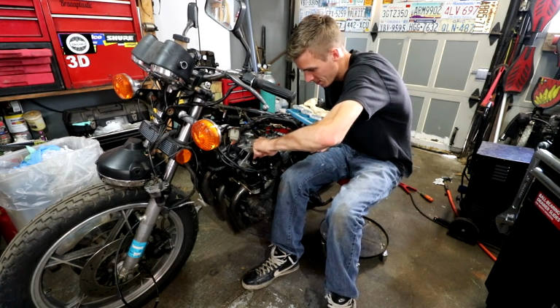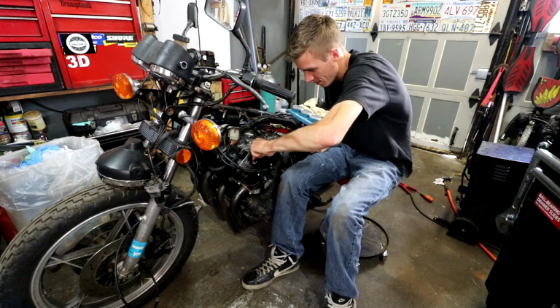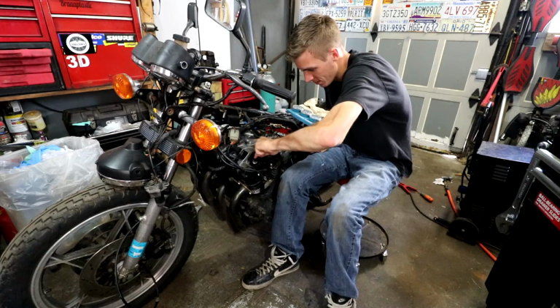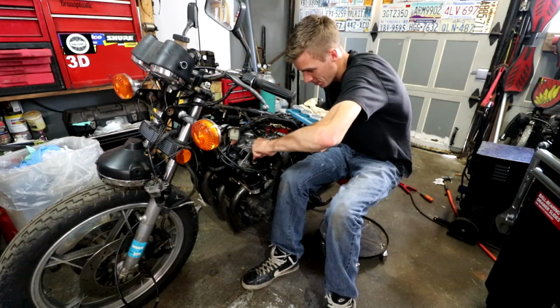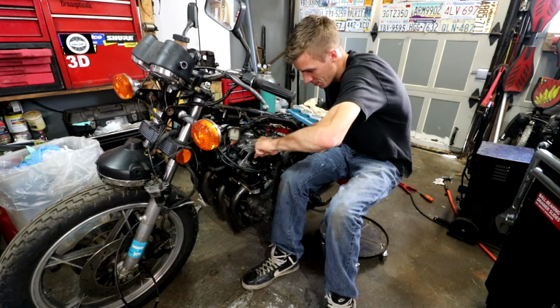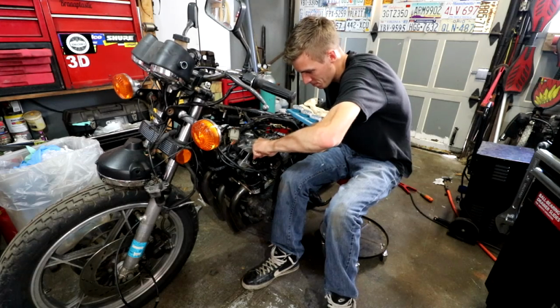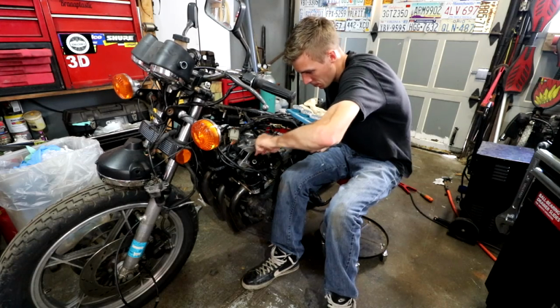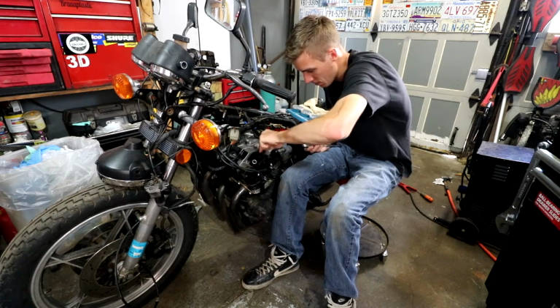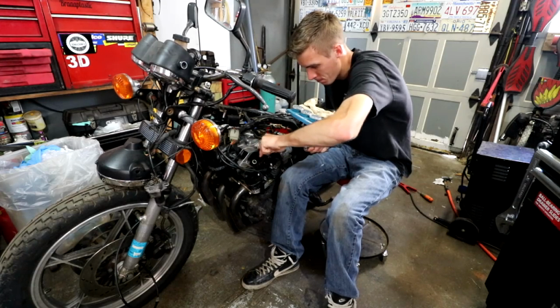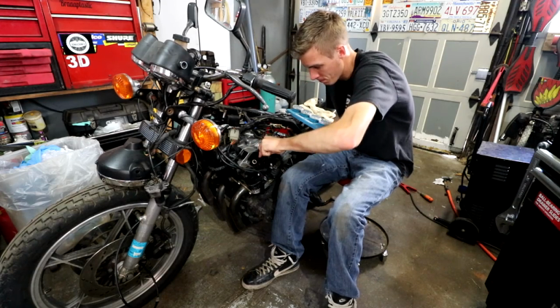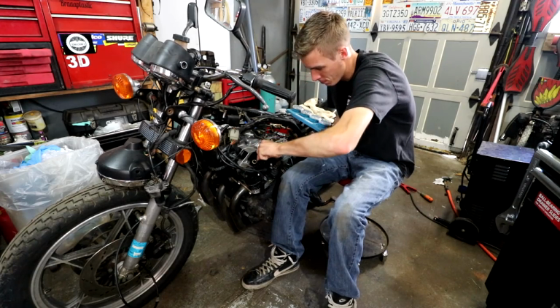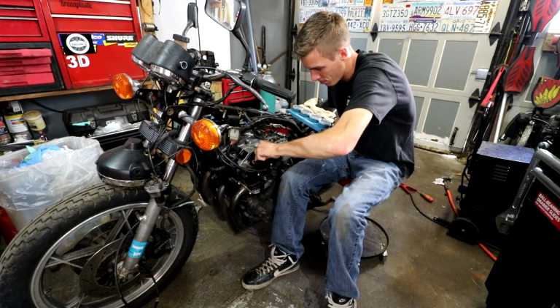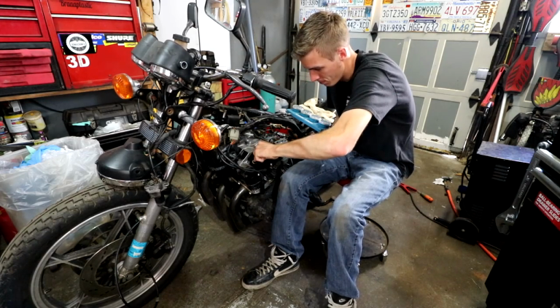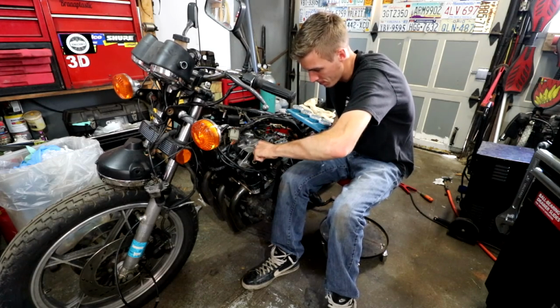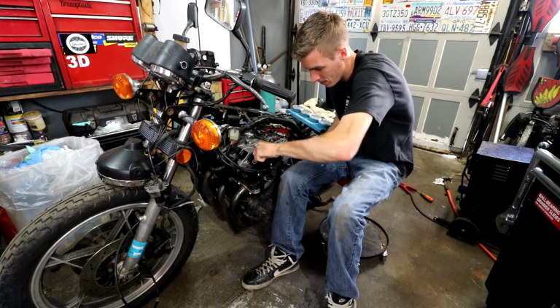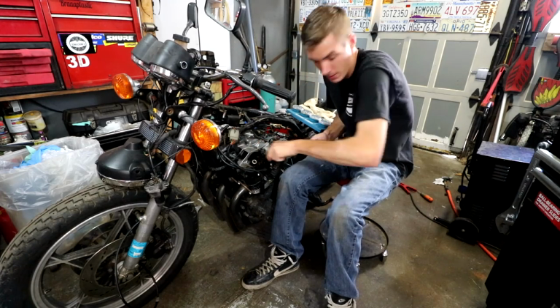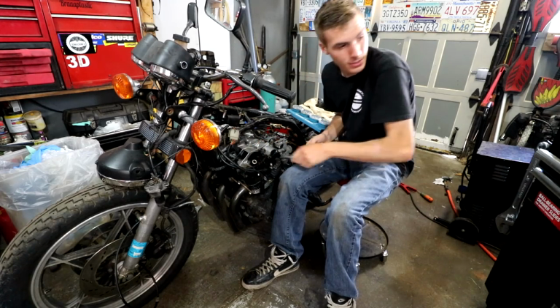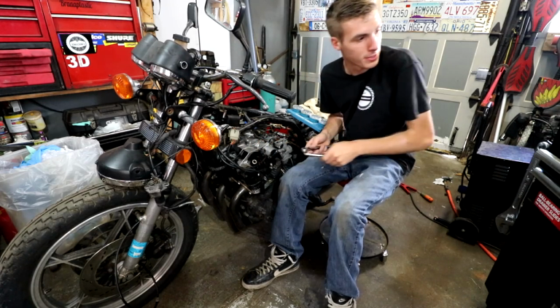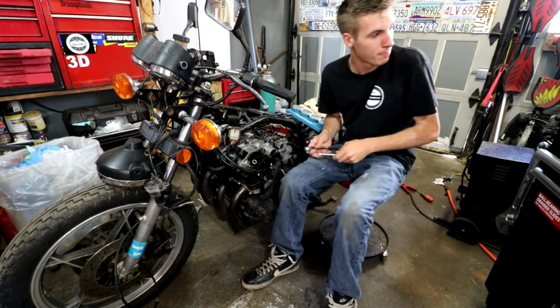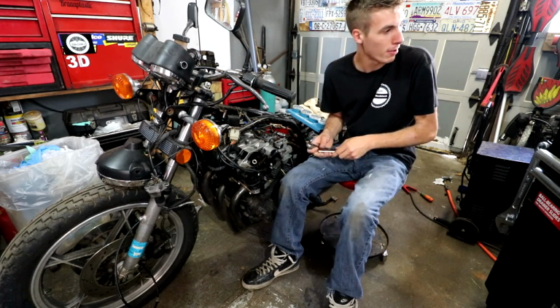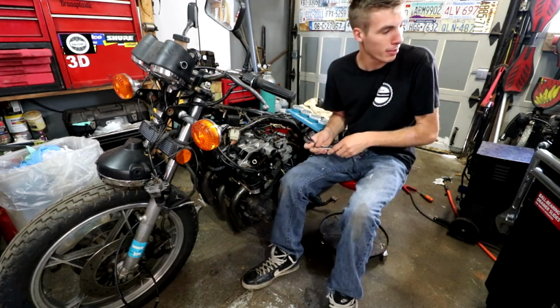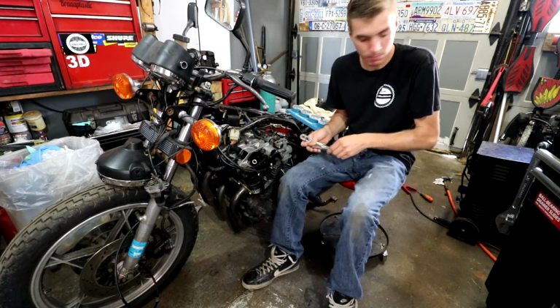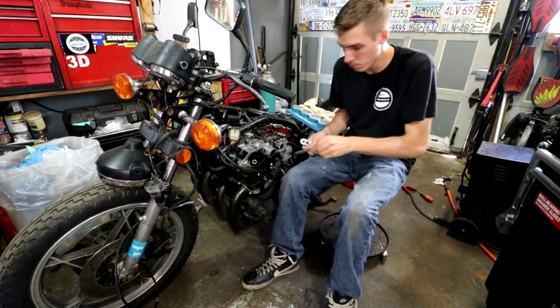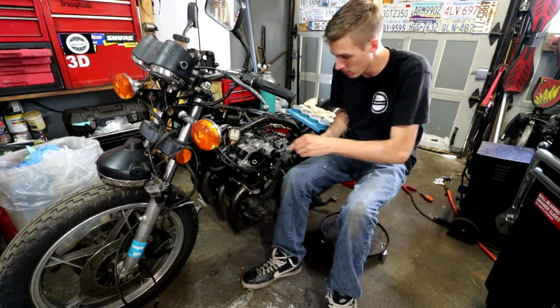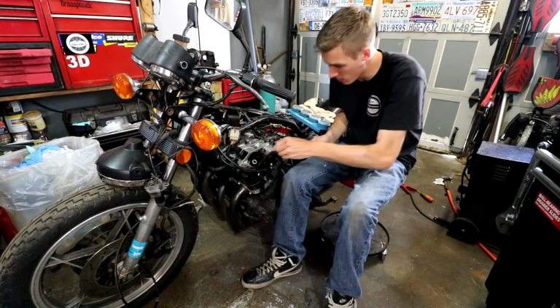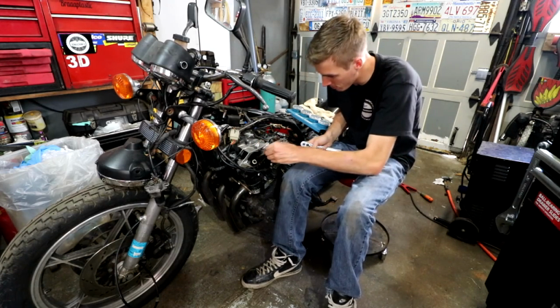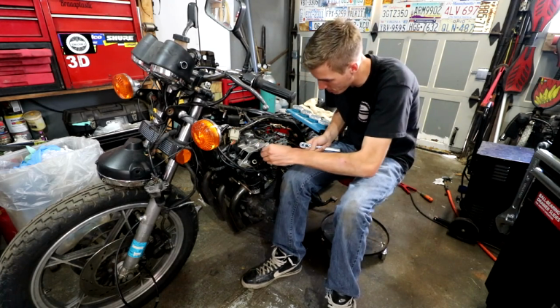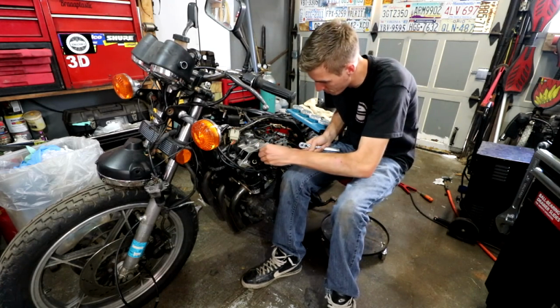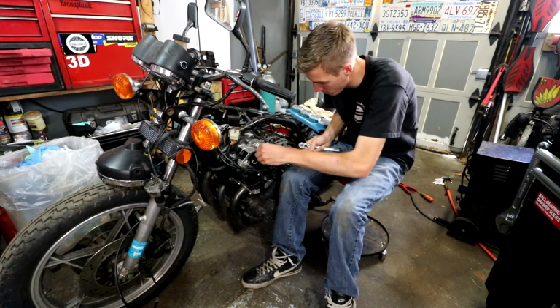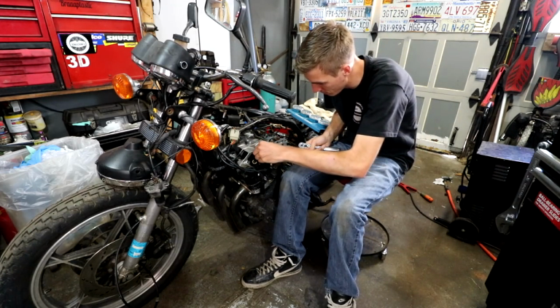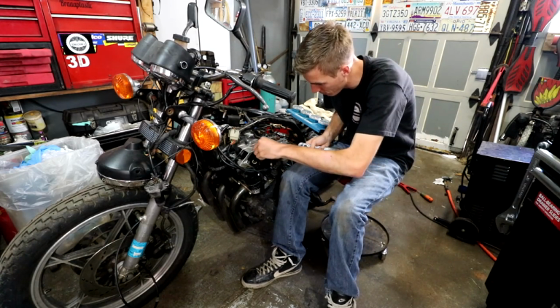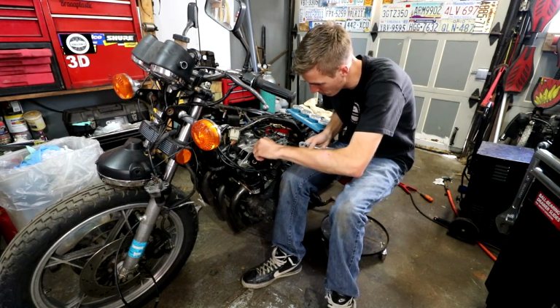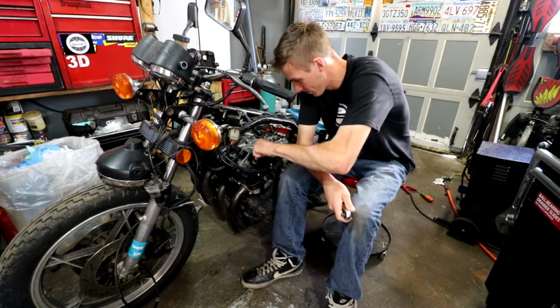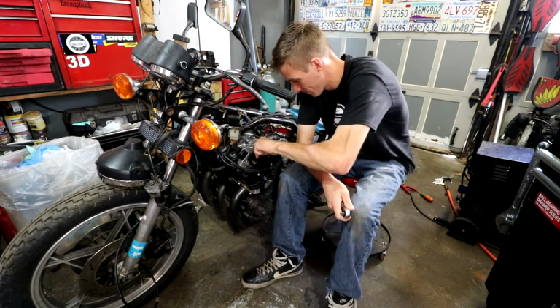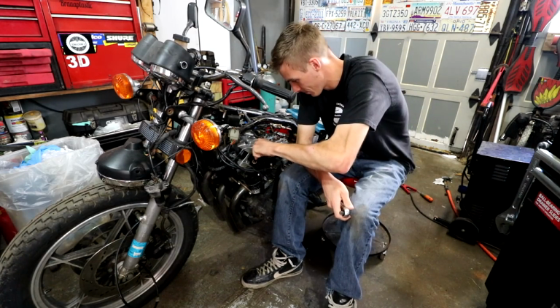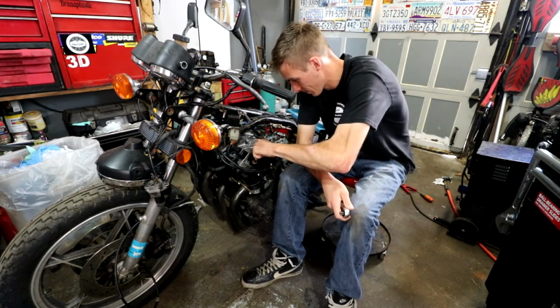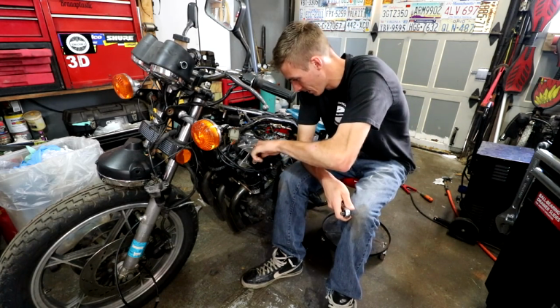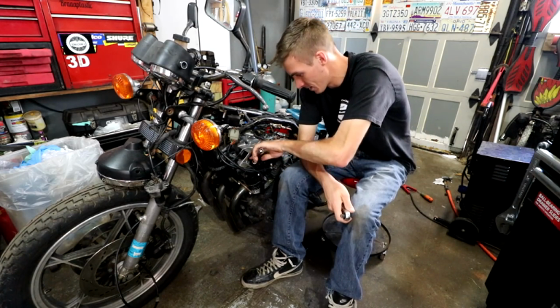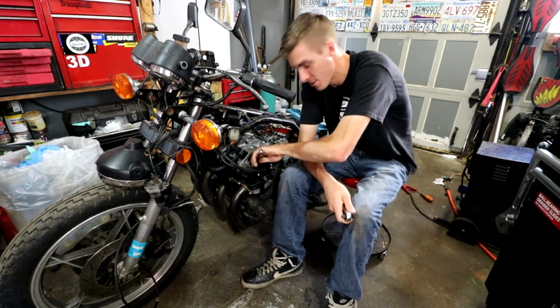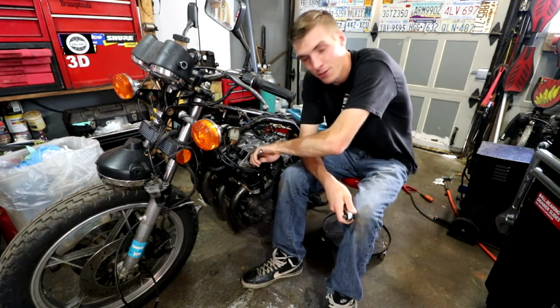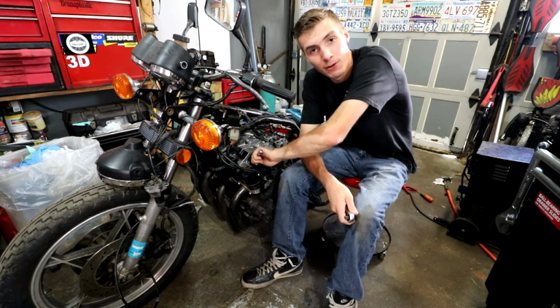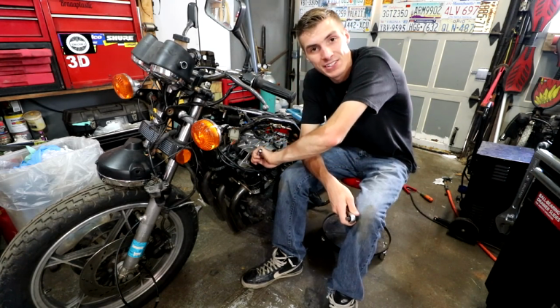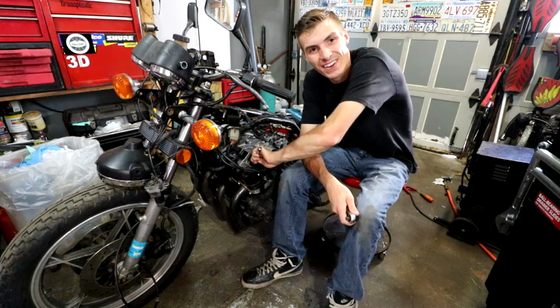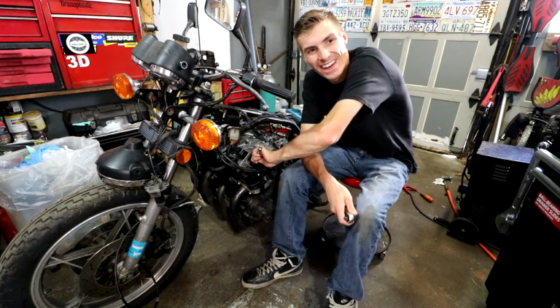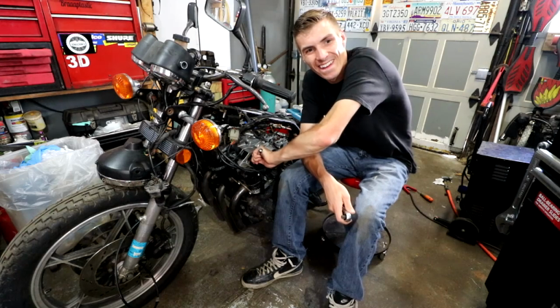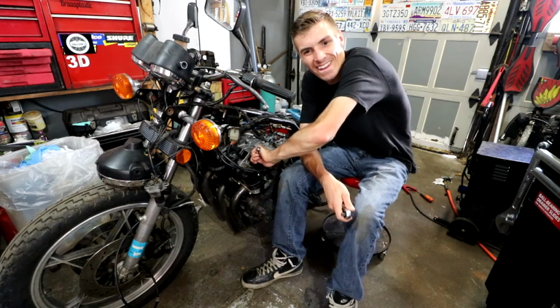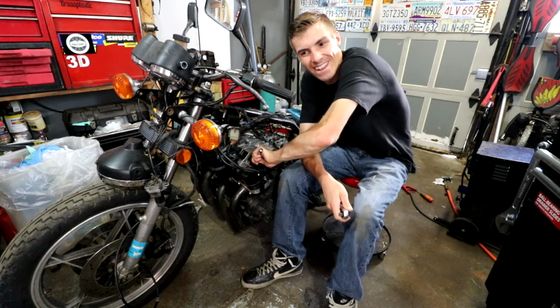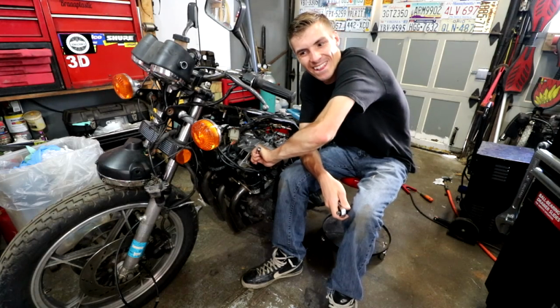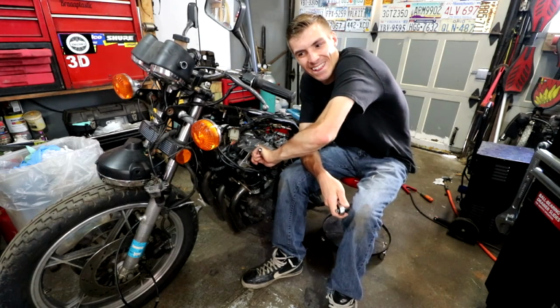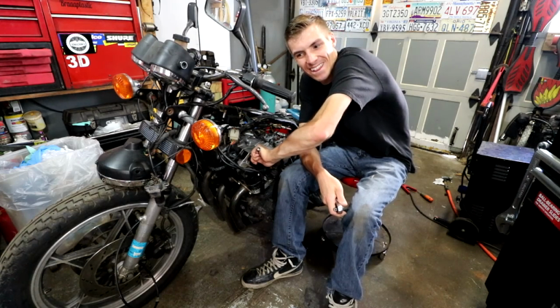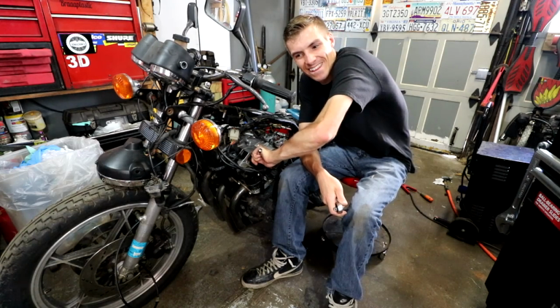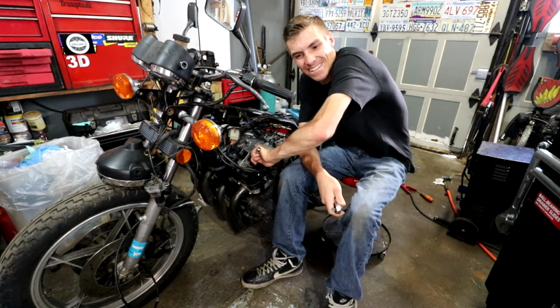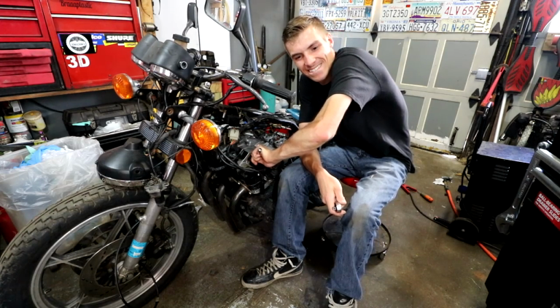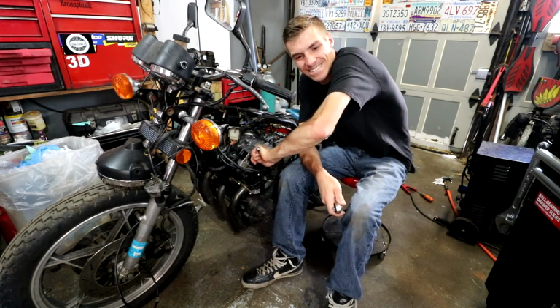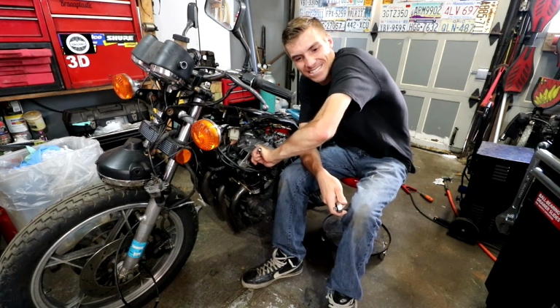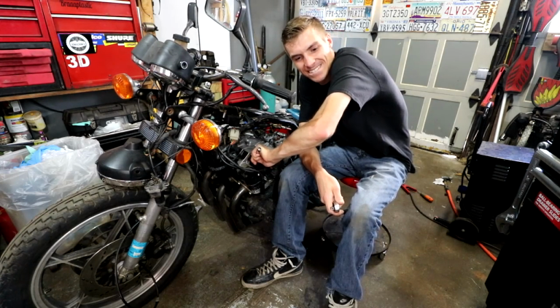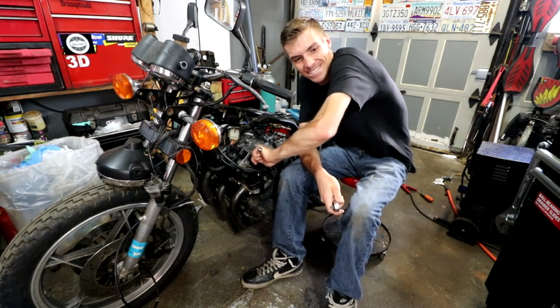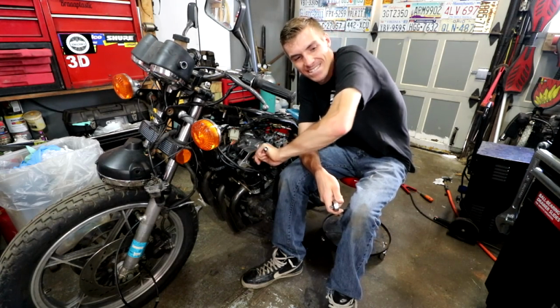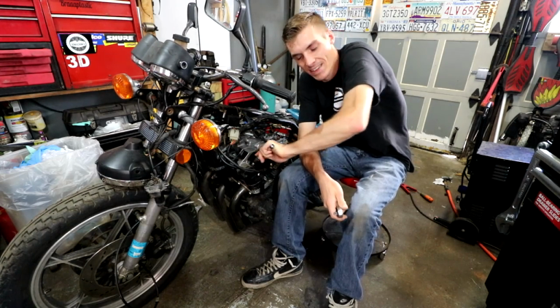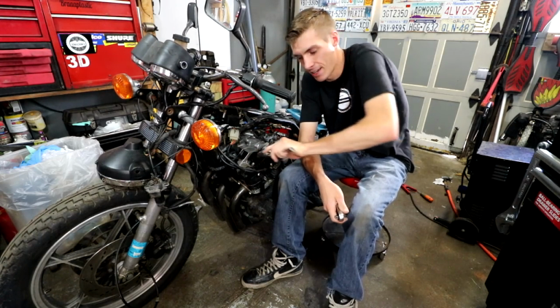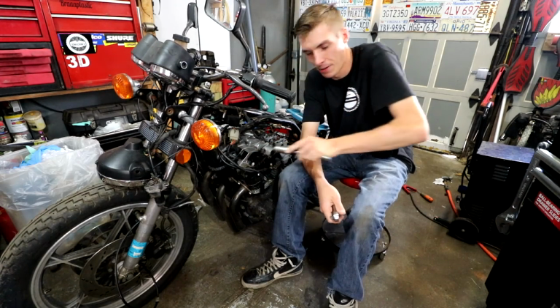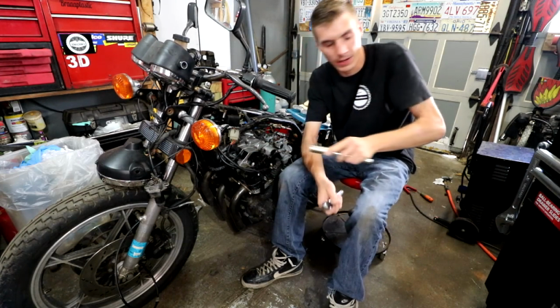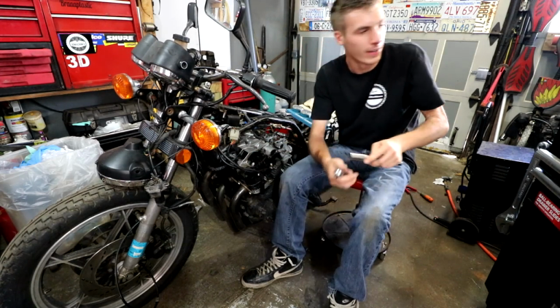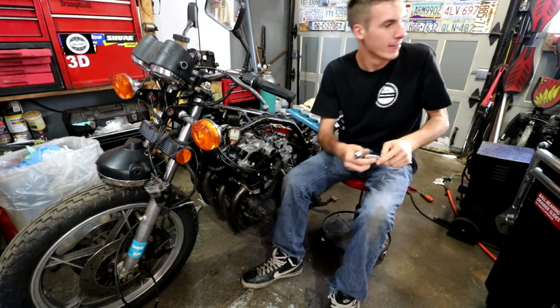The spark plug retrieval — this is always fun. There we go.